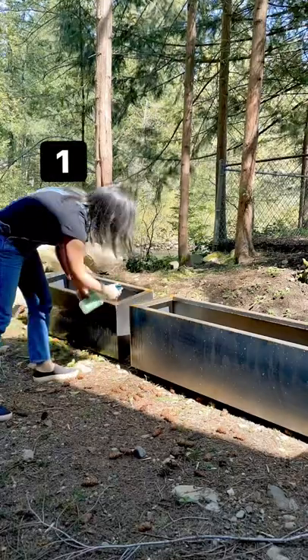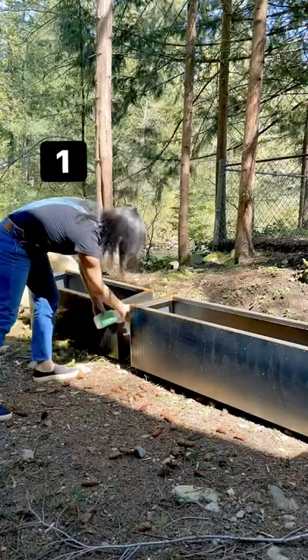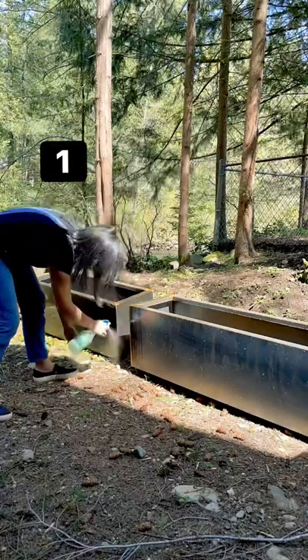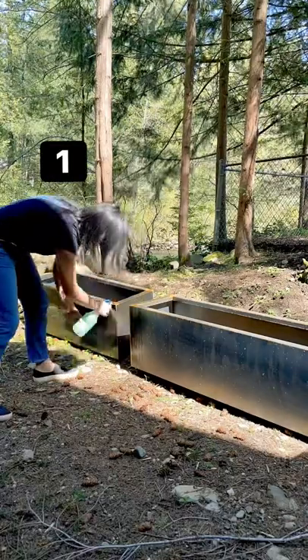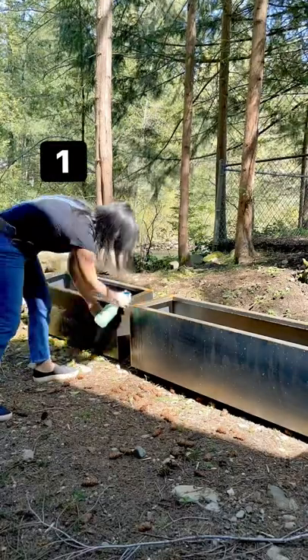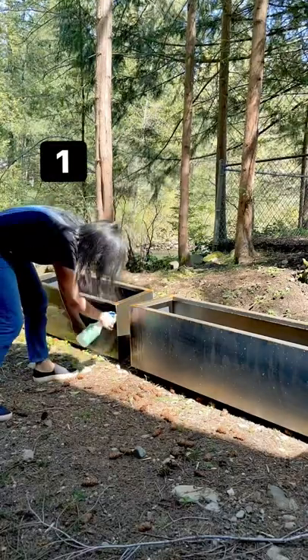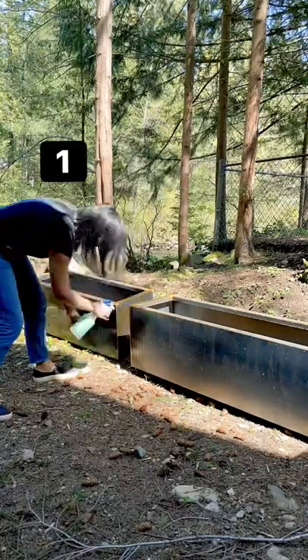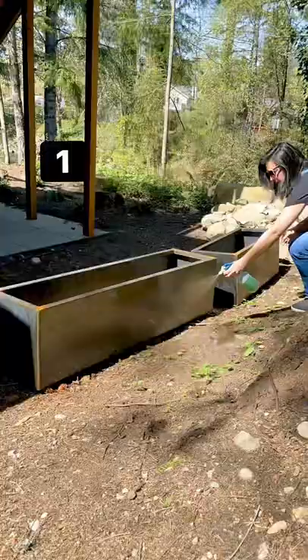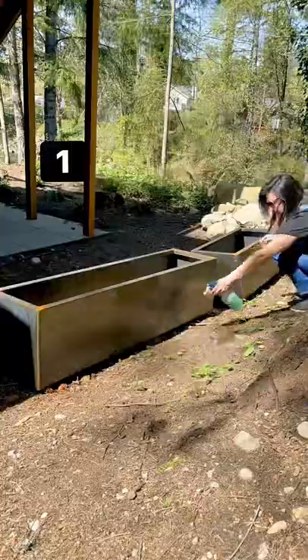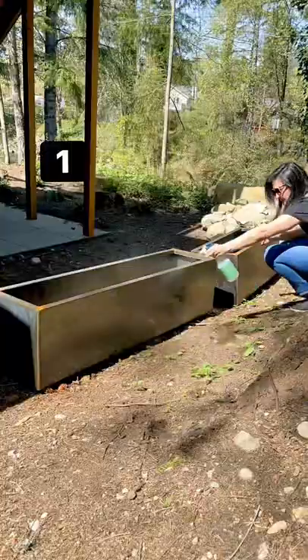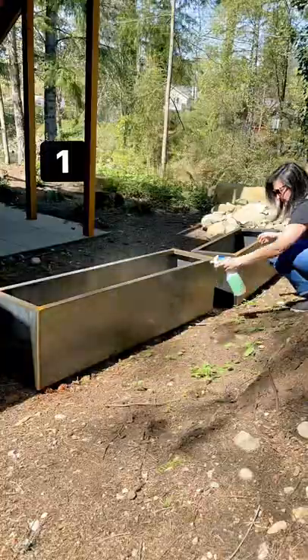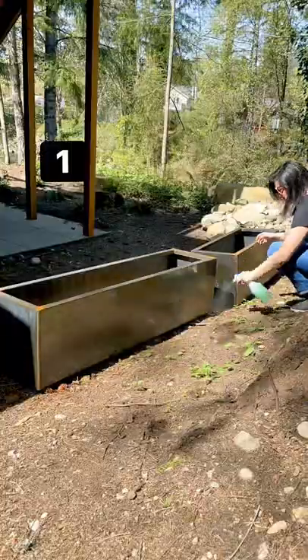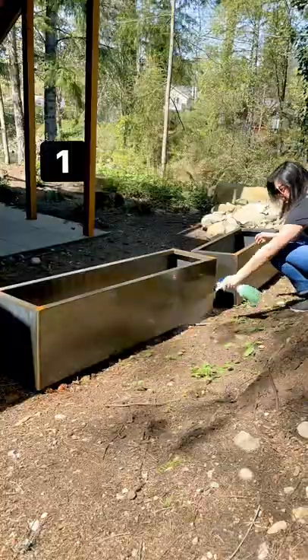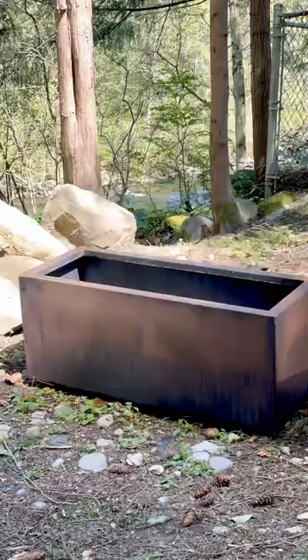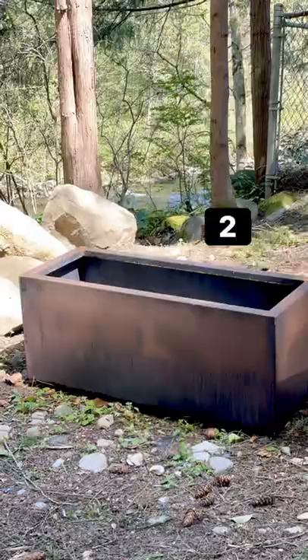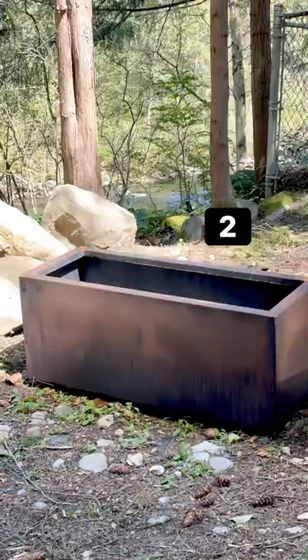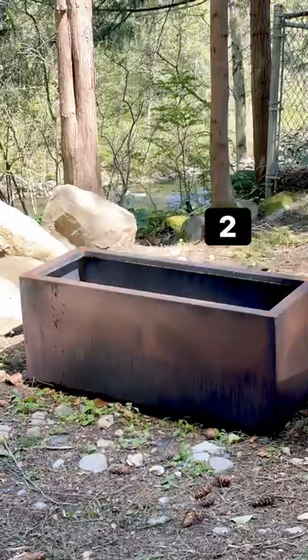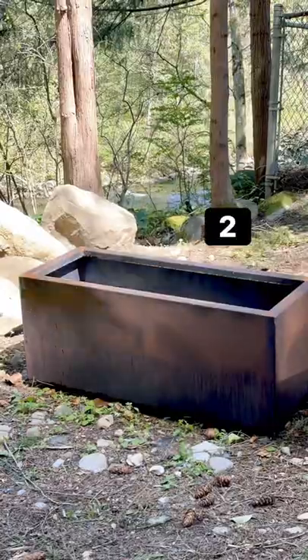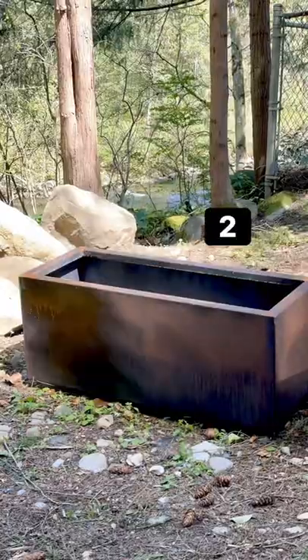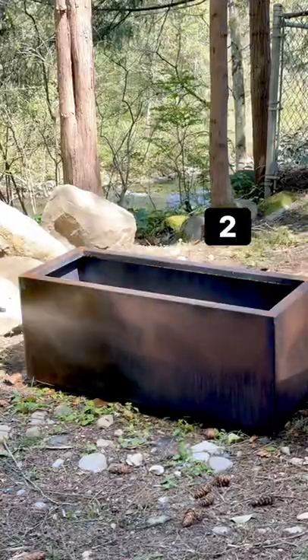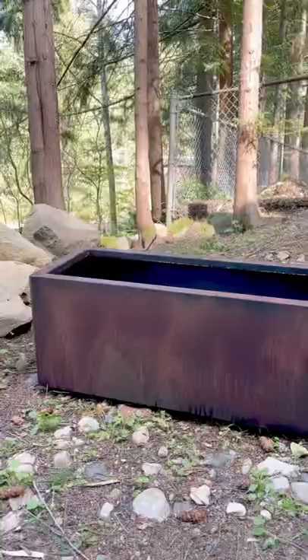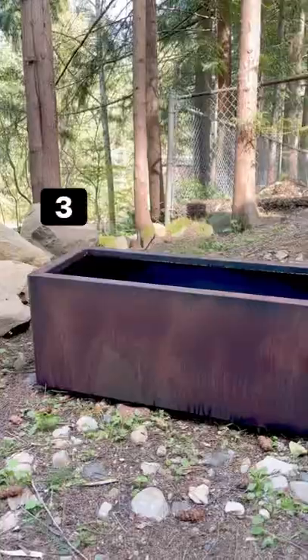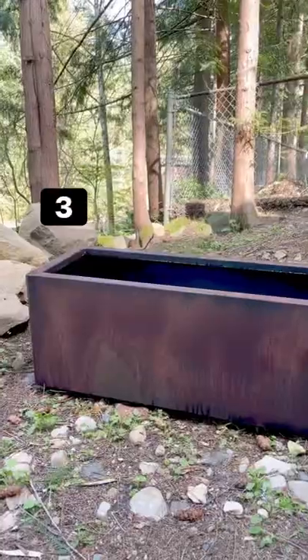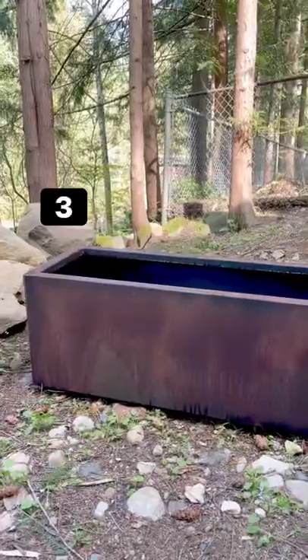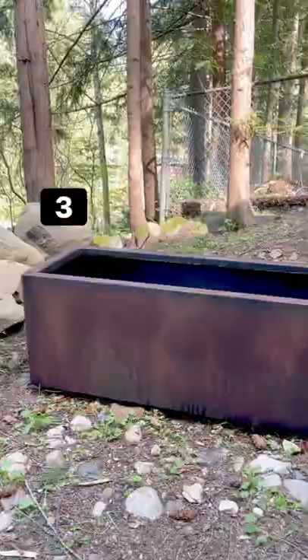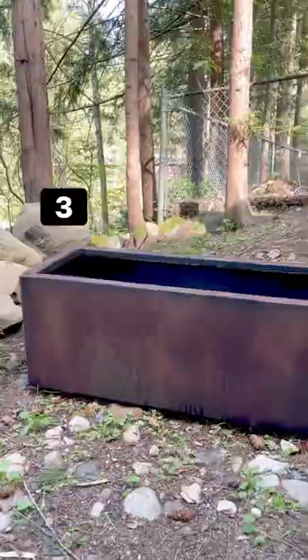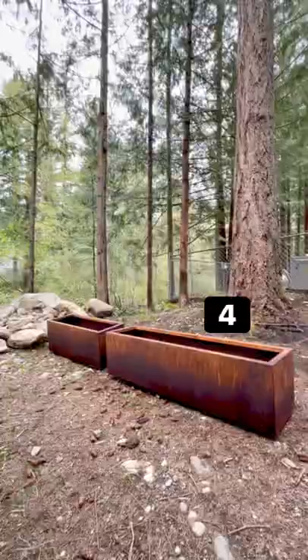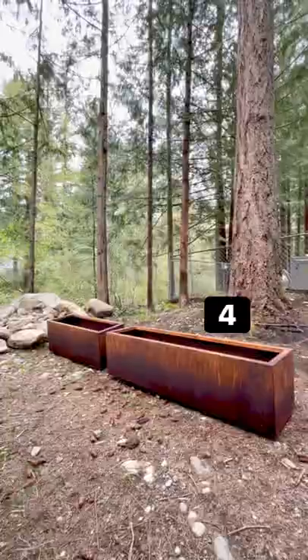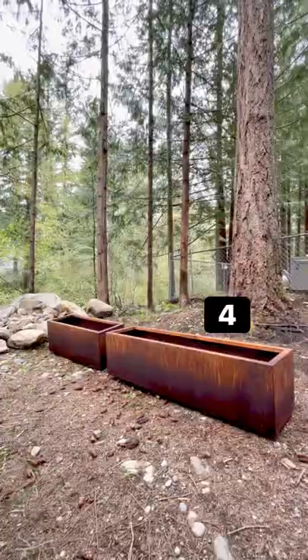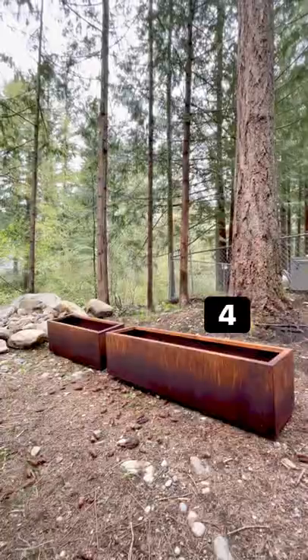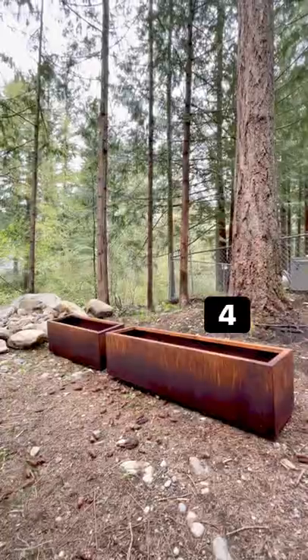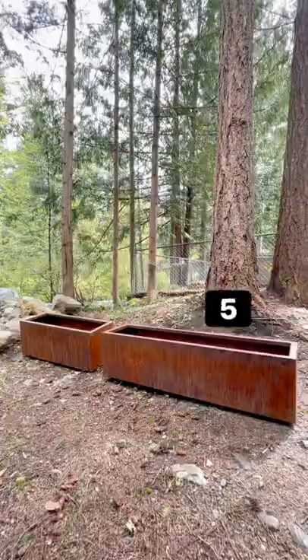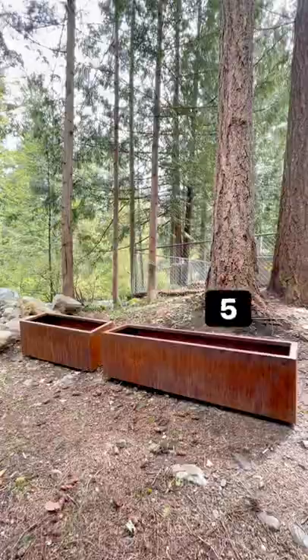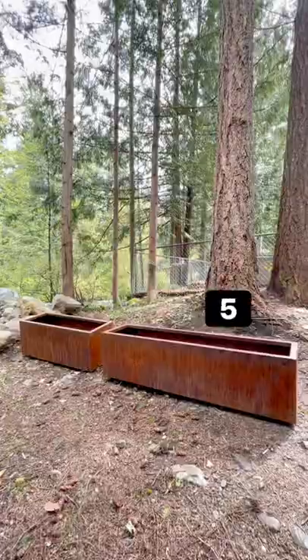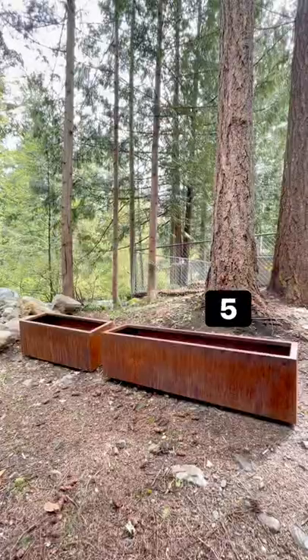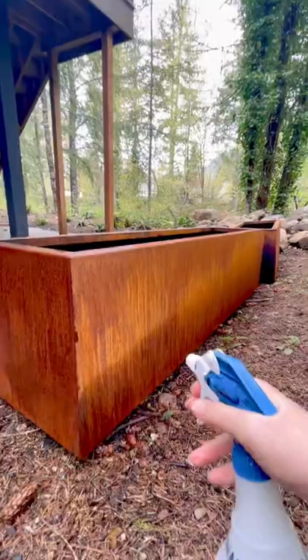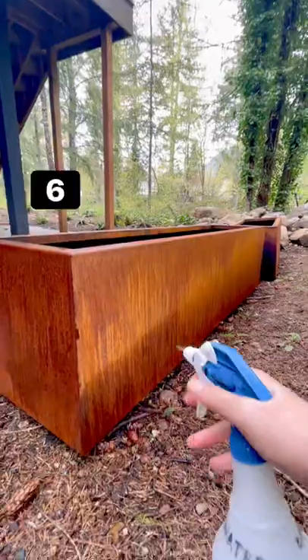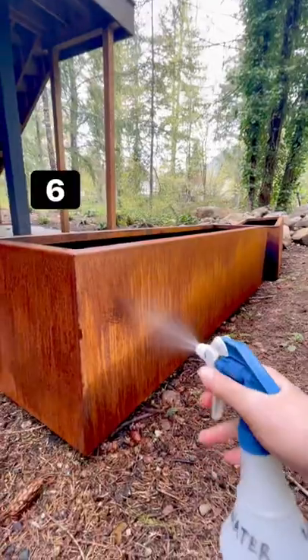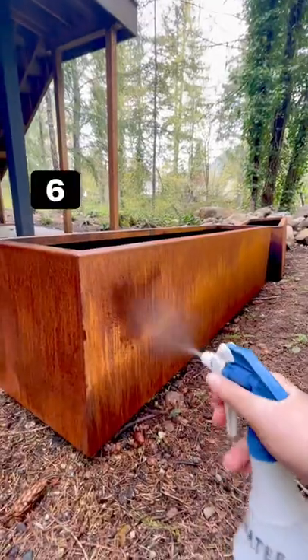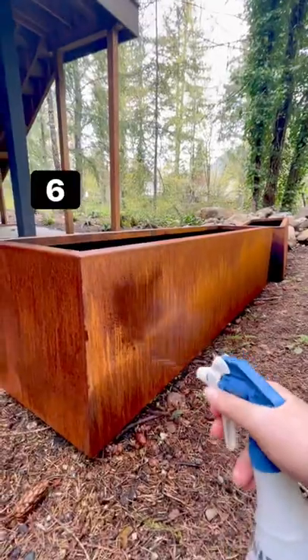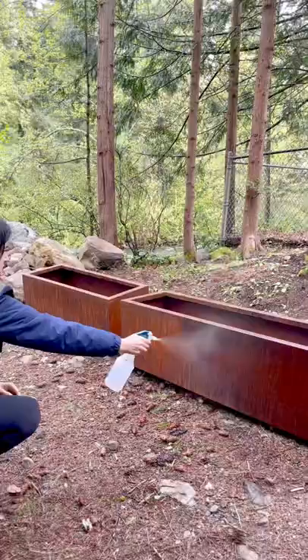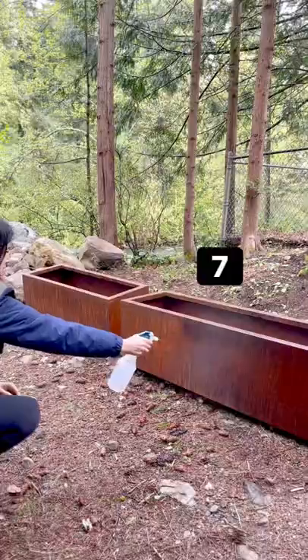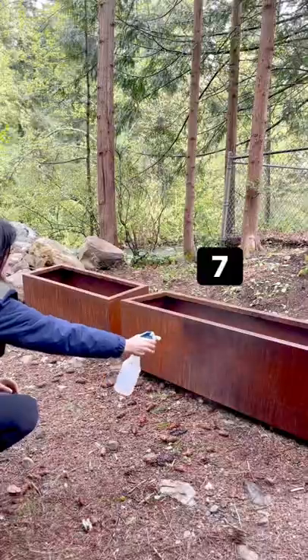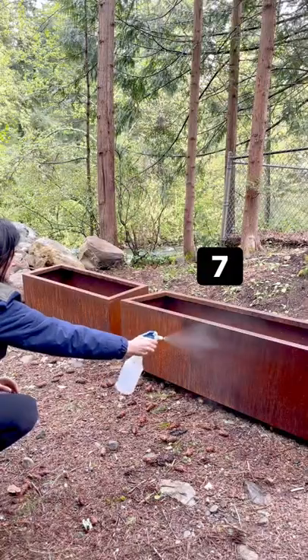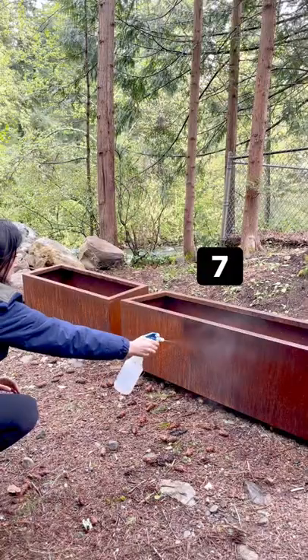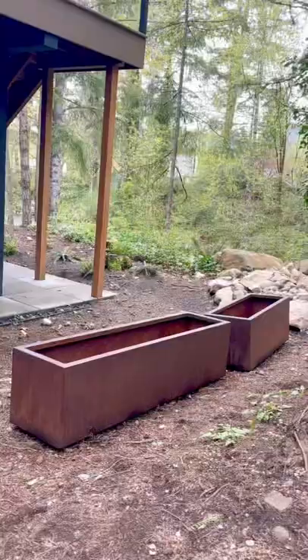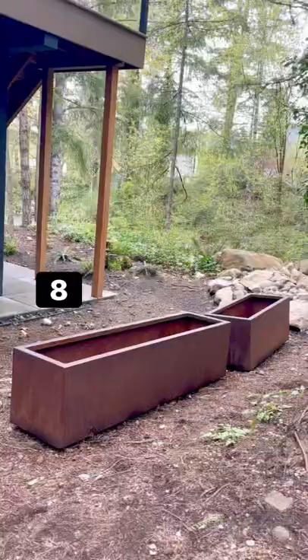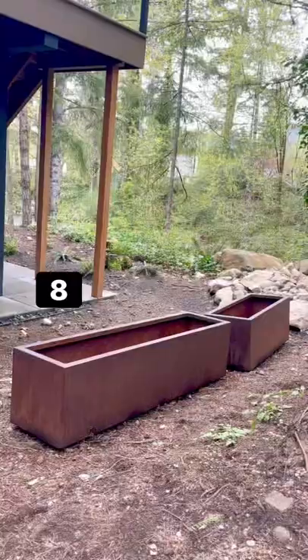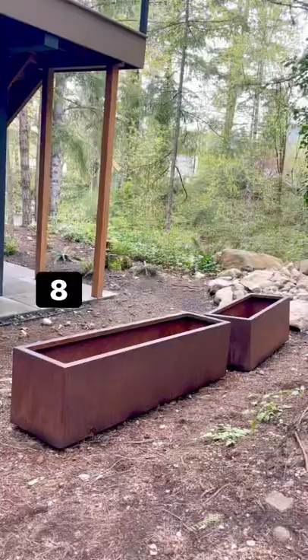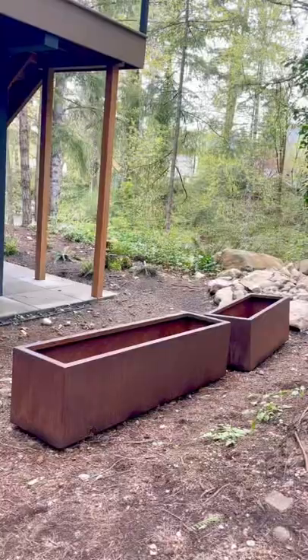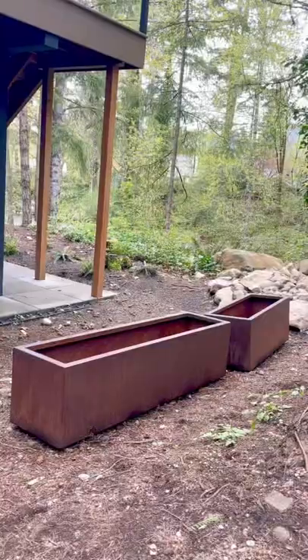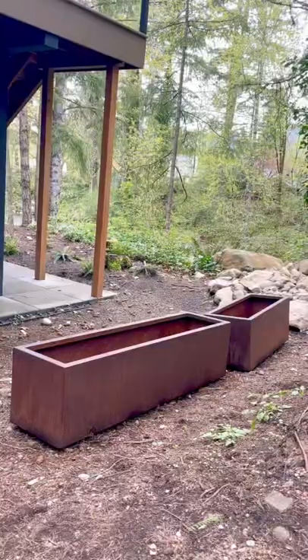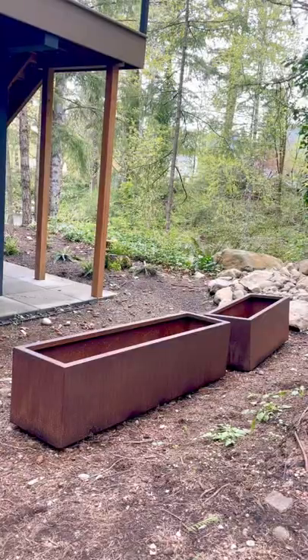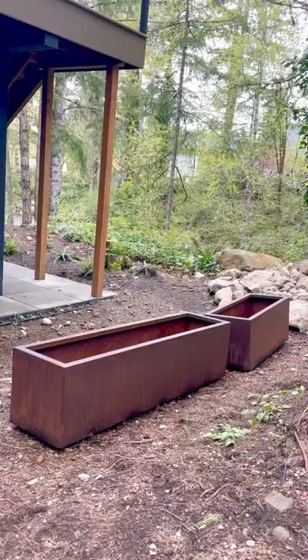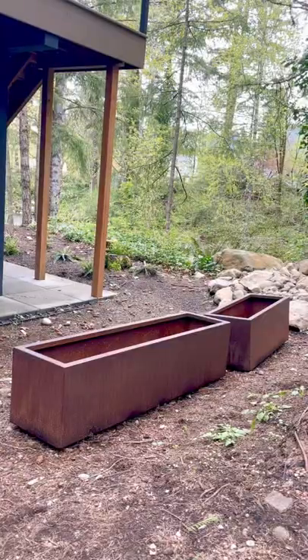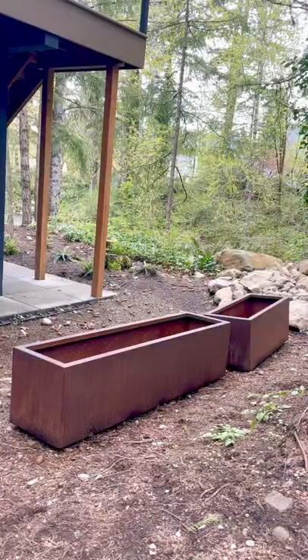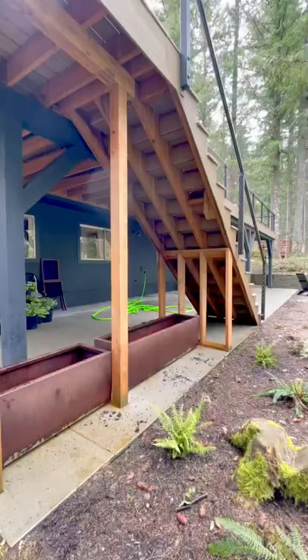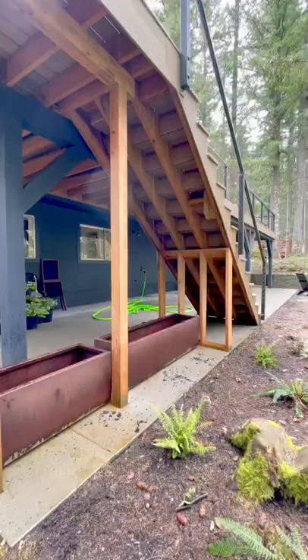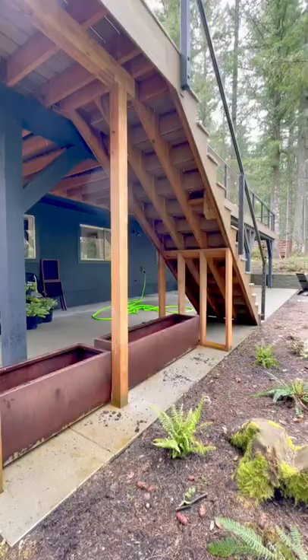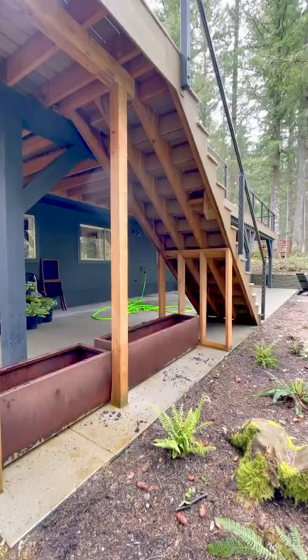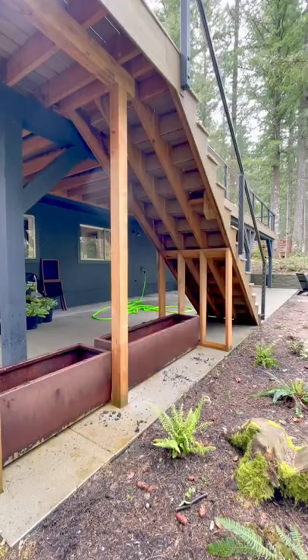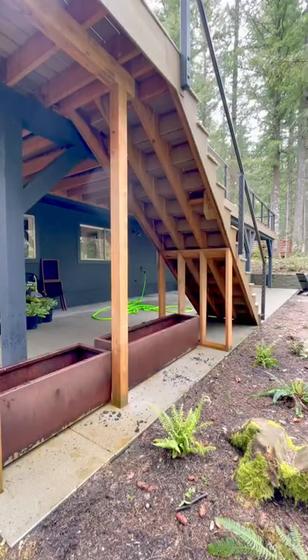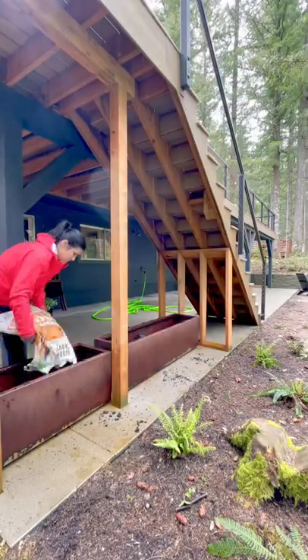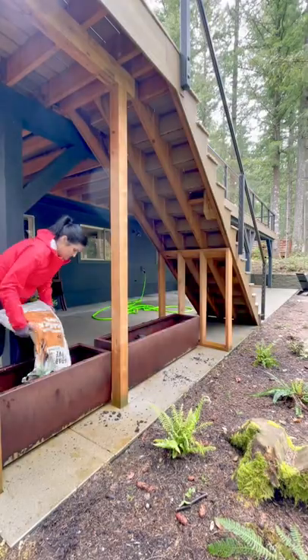Then soak that planter 8 times, with plenty of dry time in between each soak.